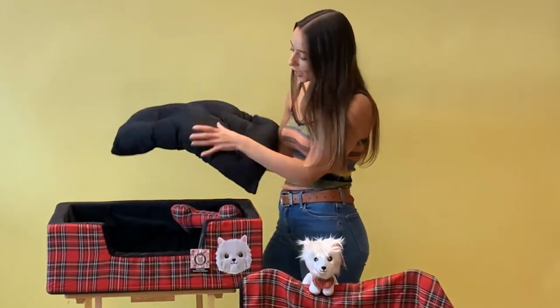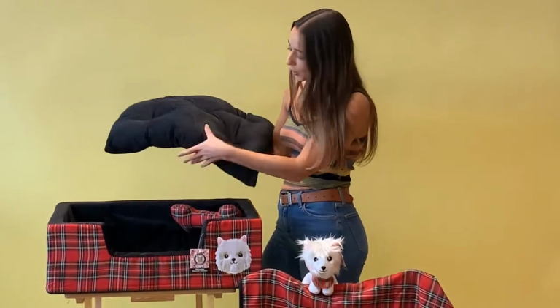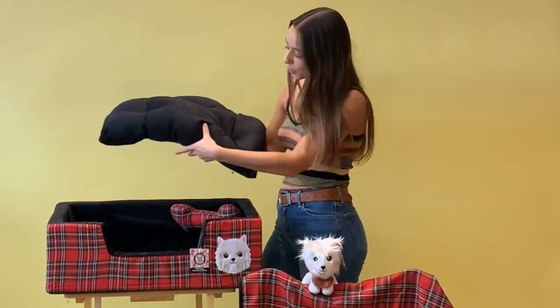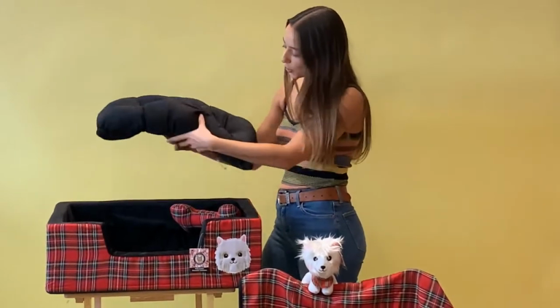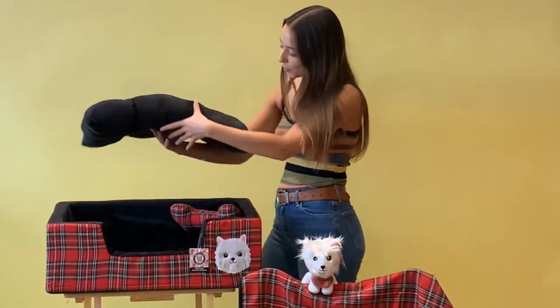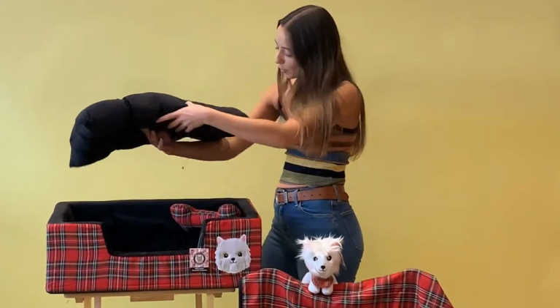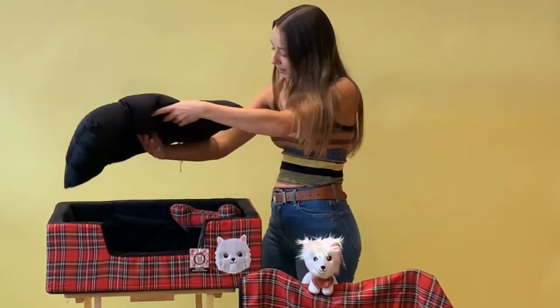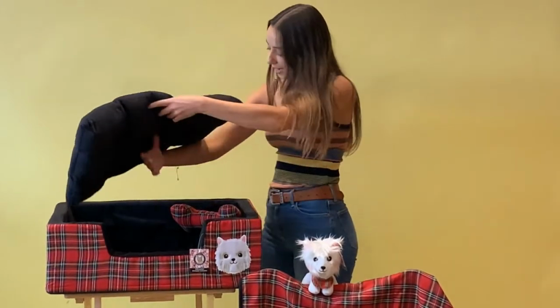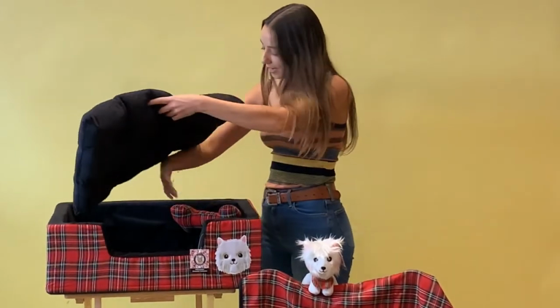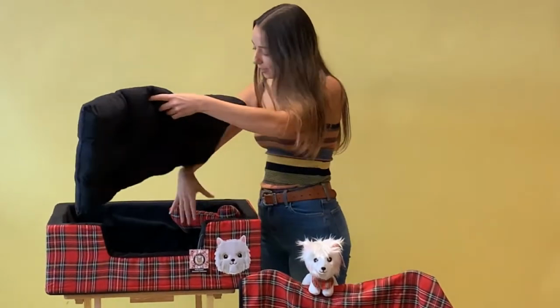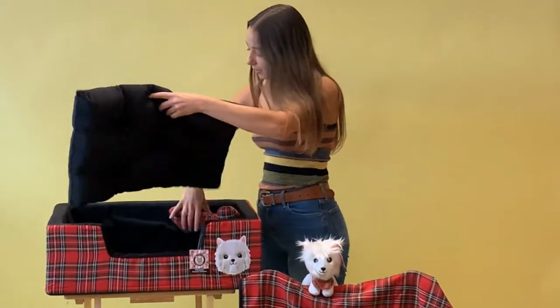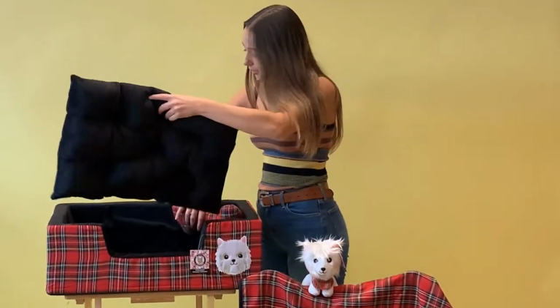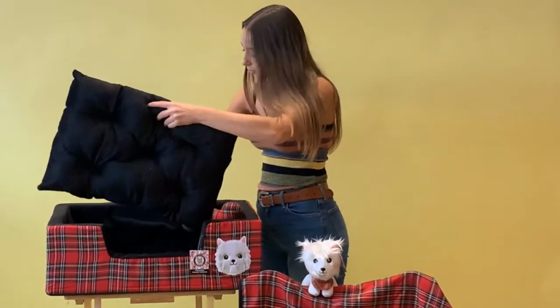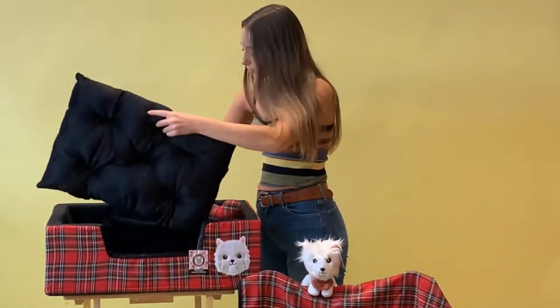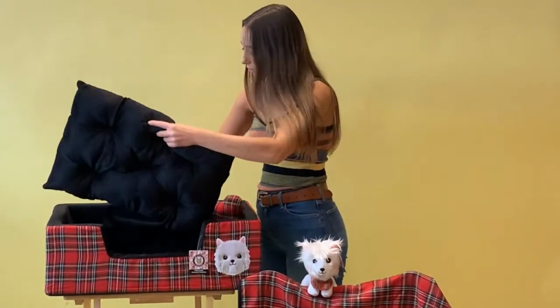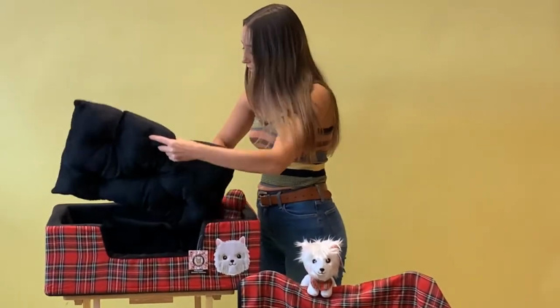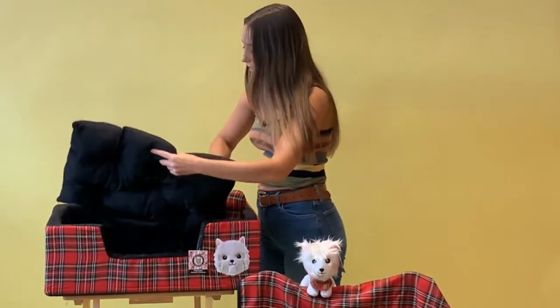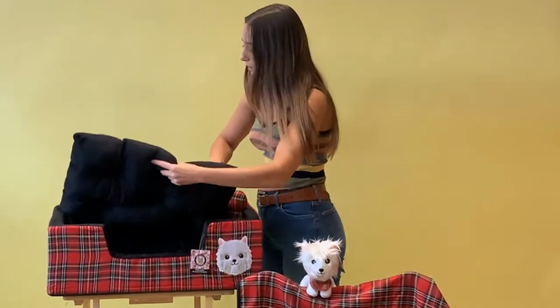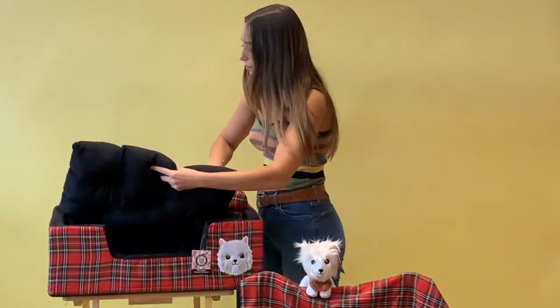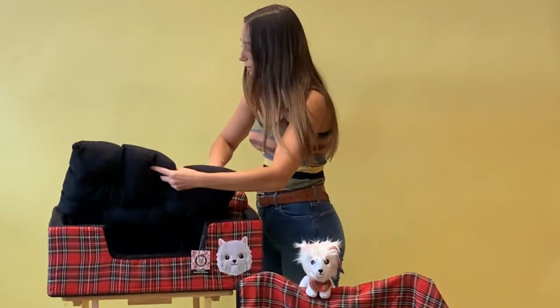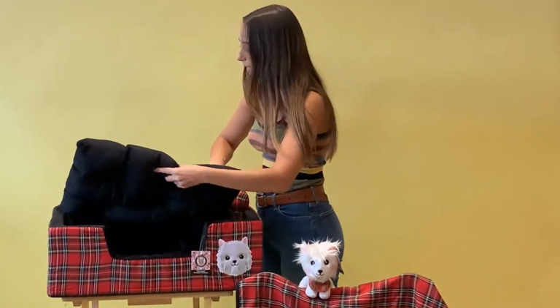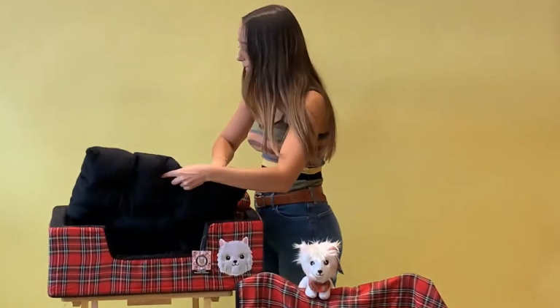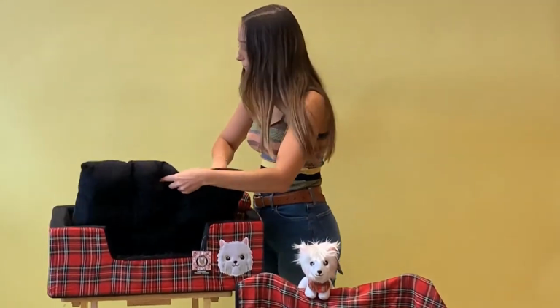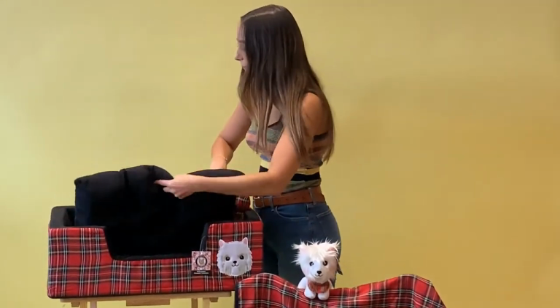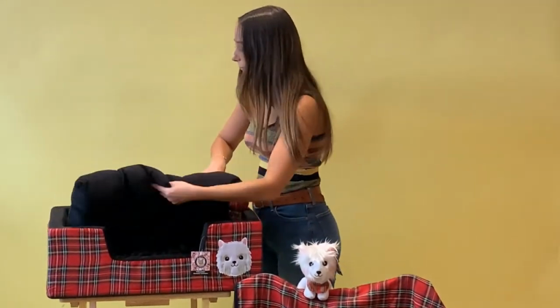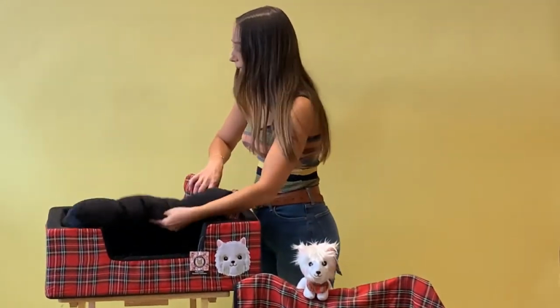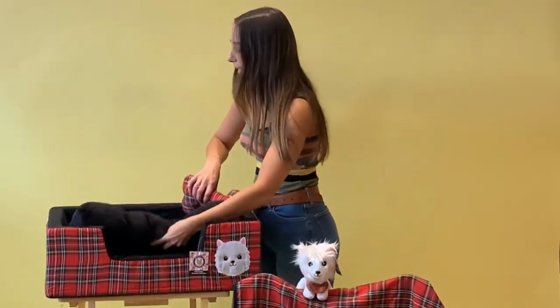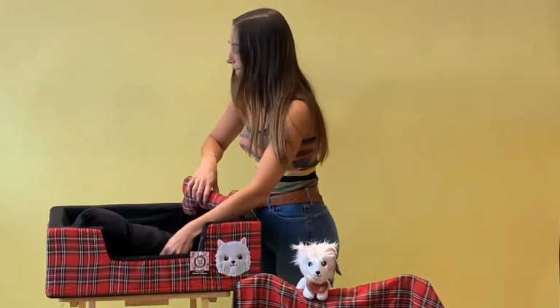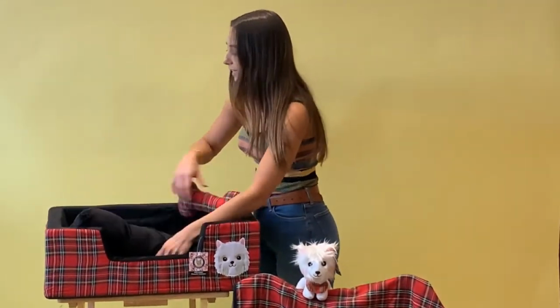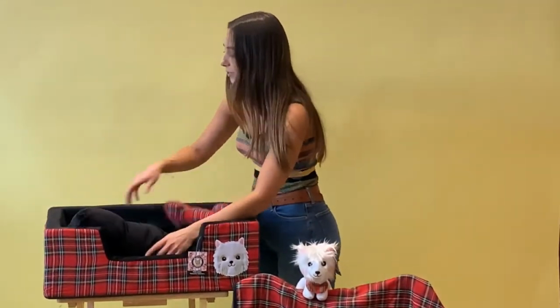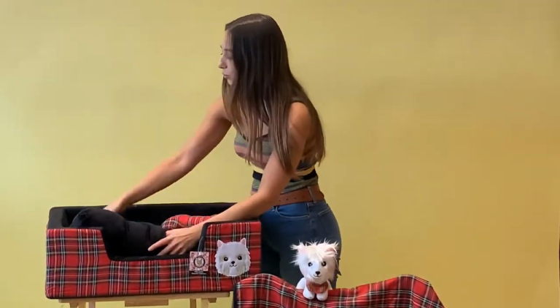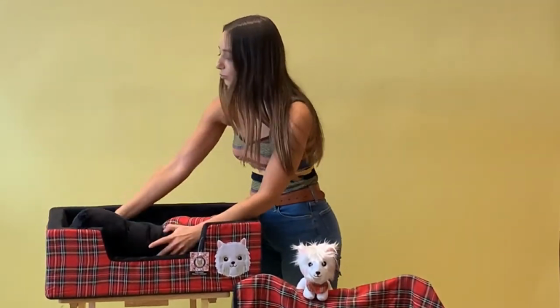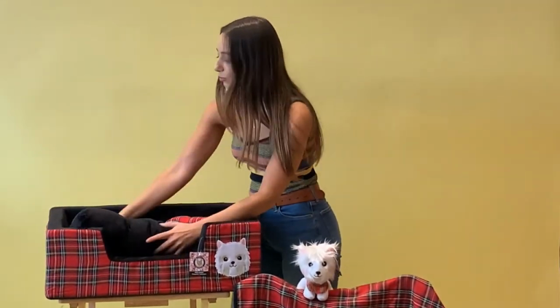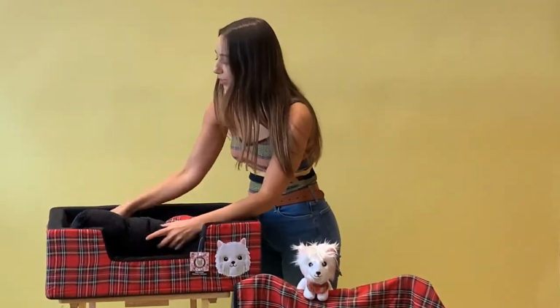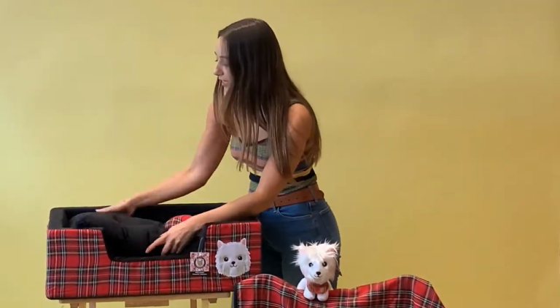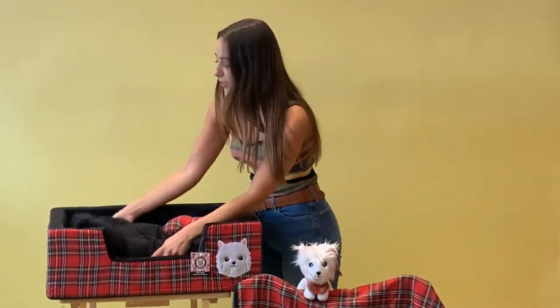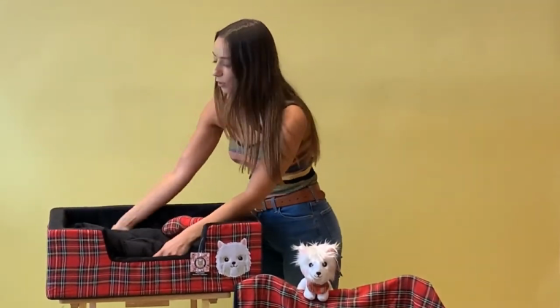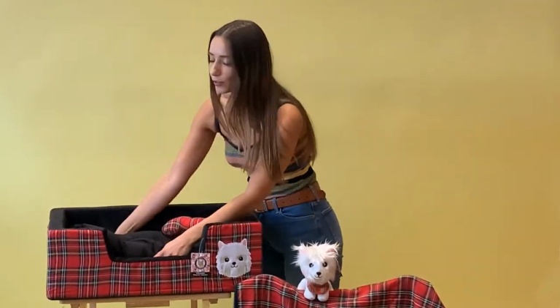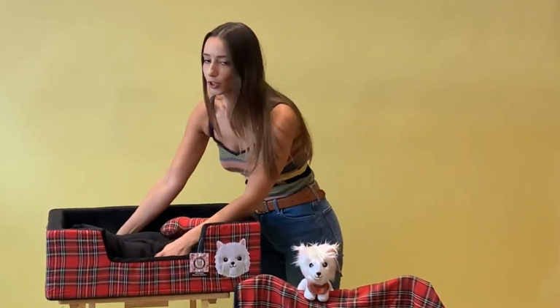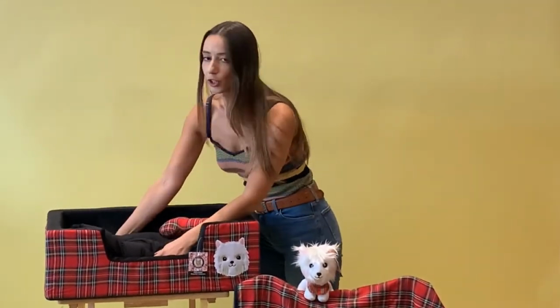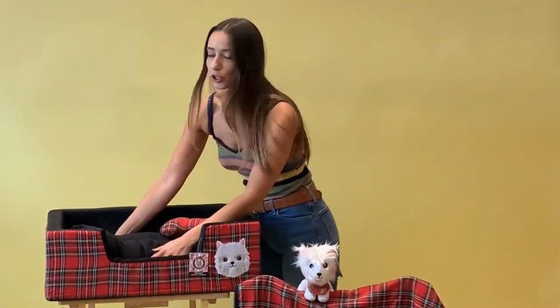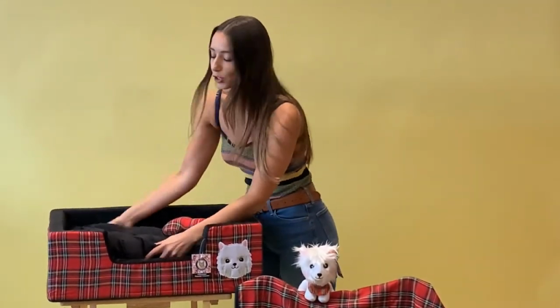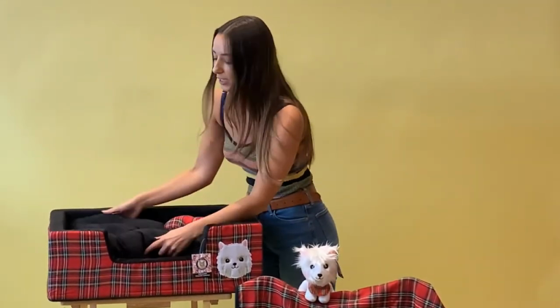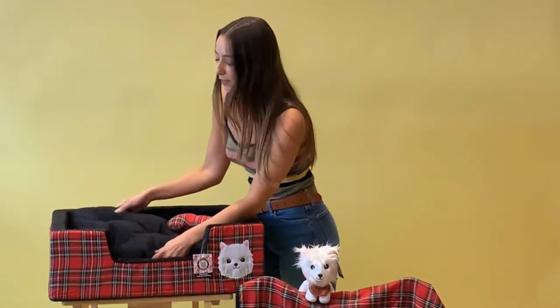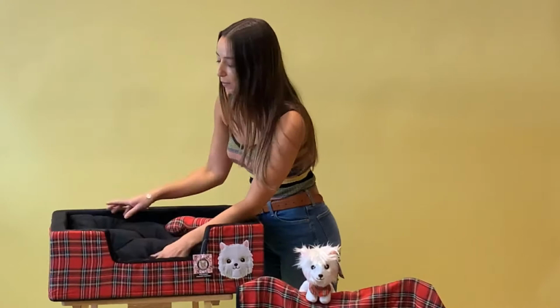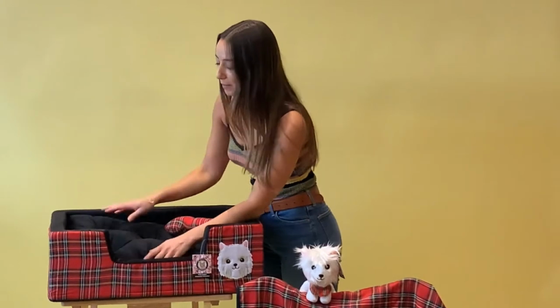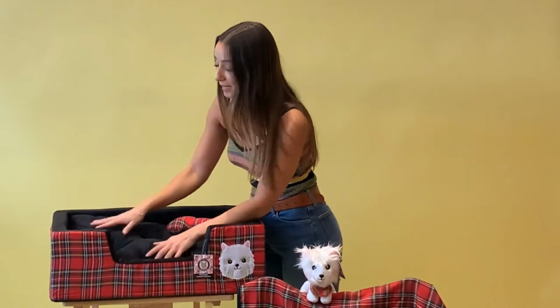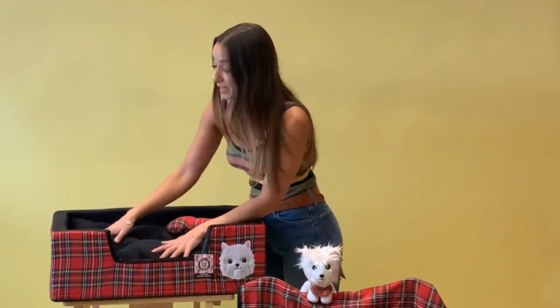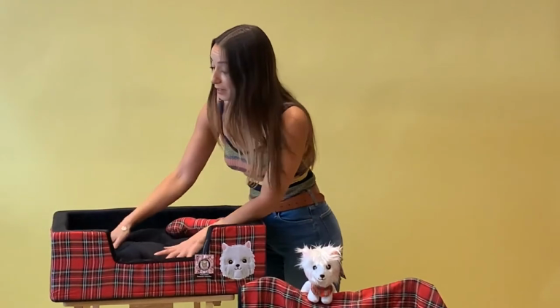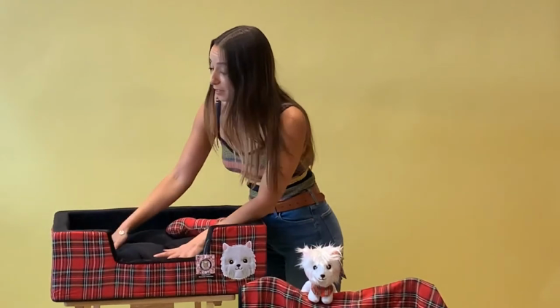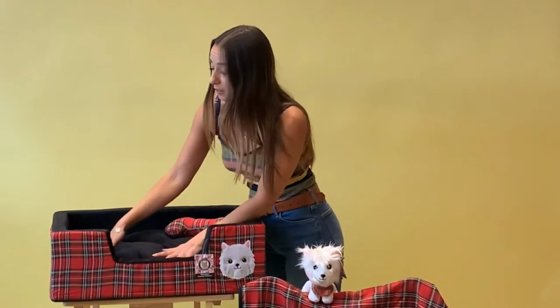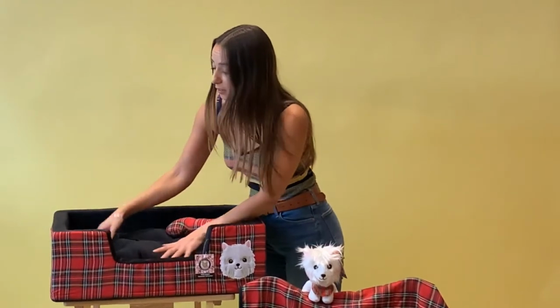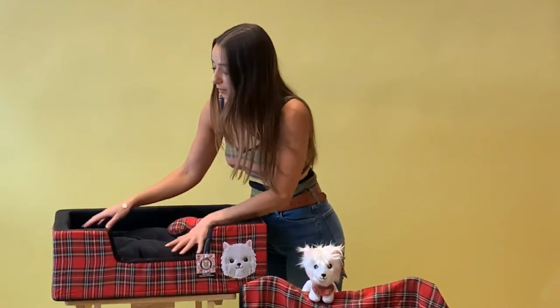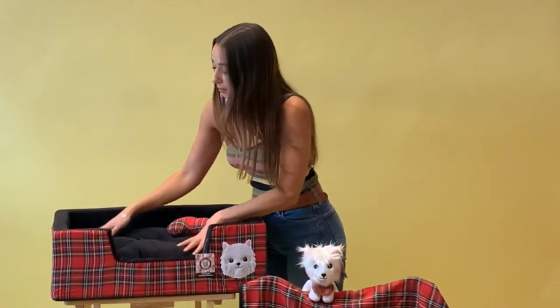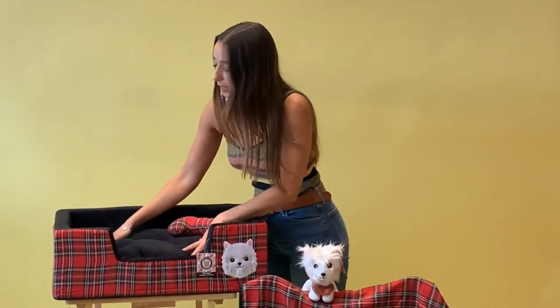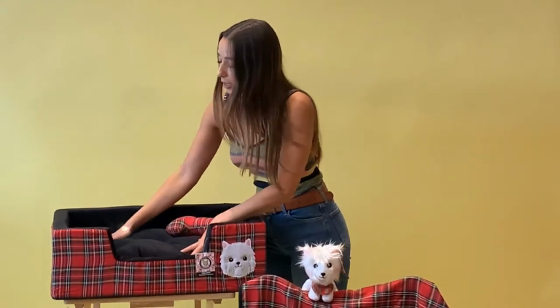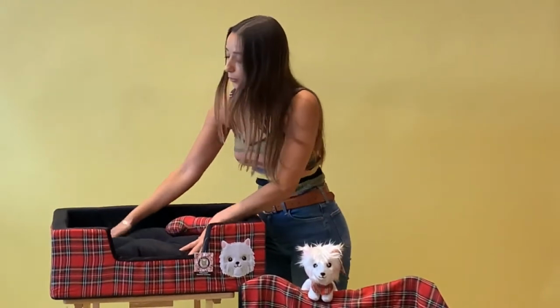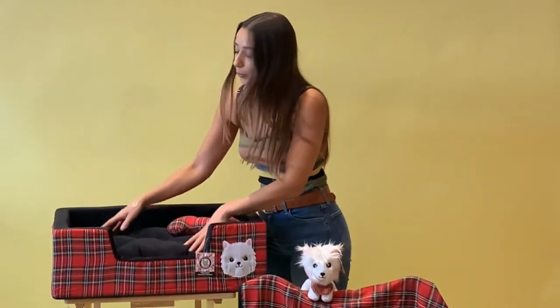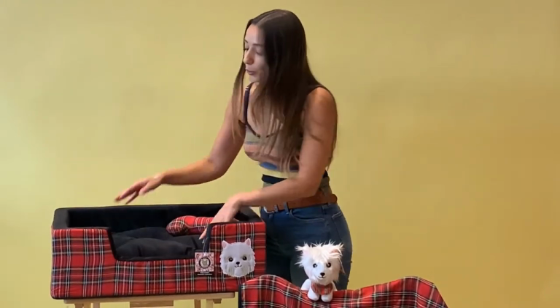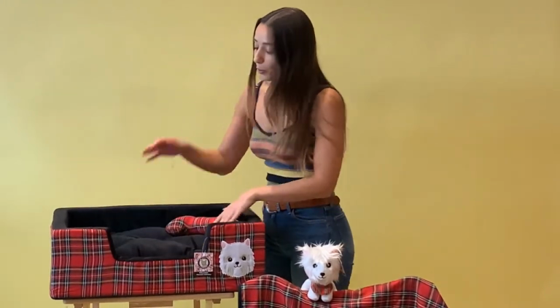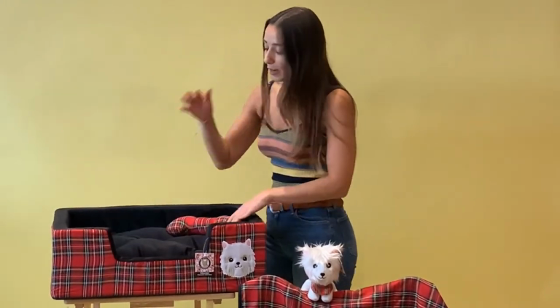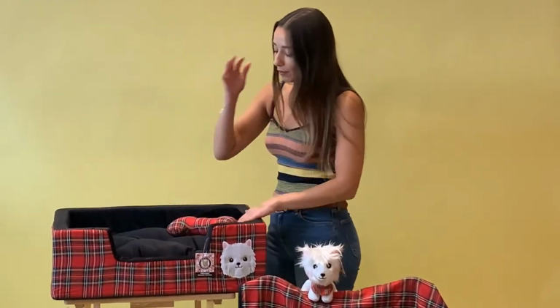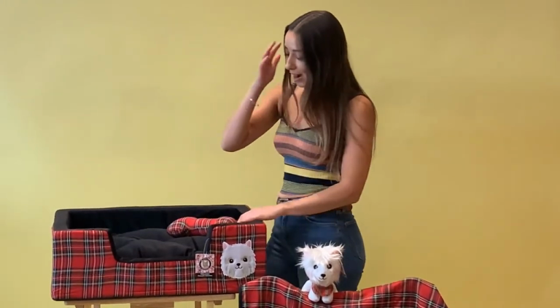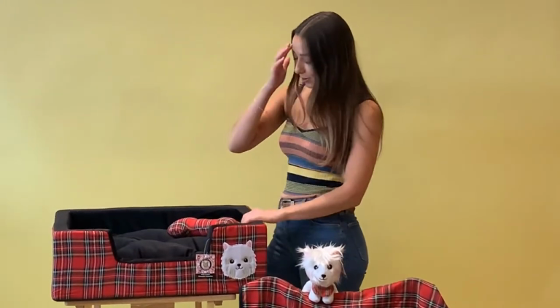You can just pop that in really simply, and it is really soft and cushioned even beneath this pillow, all the way around.